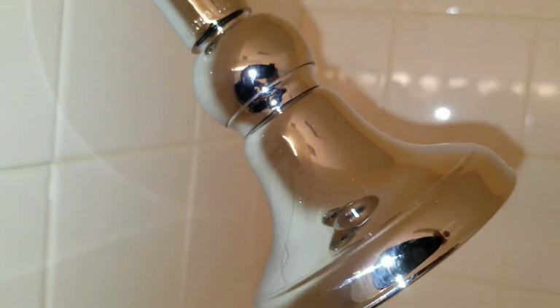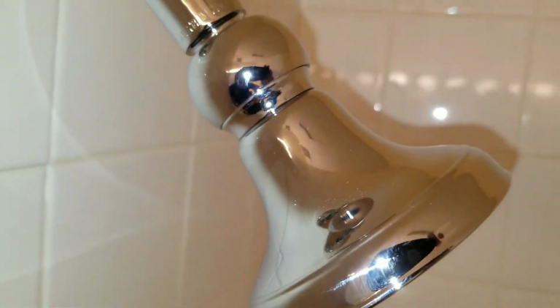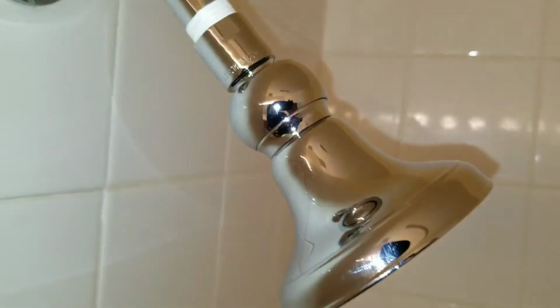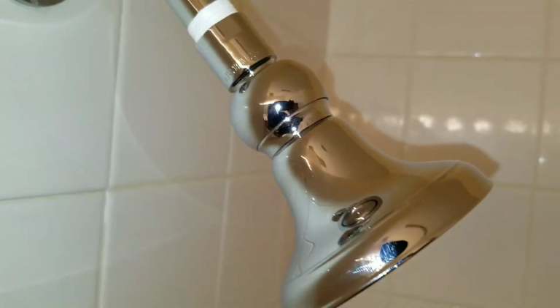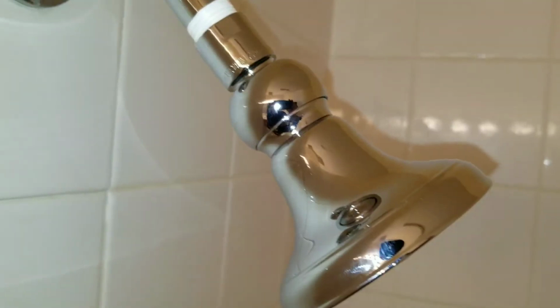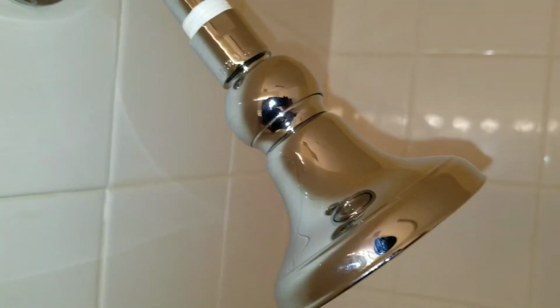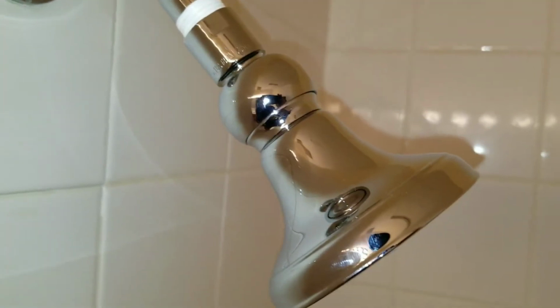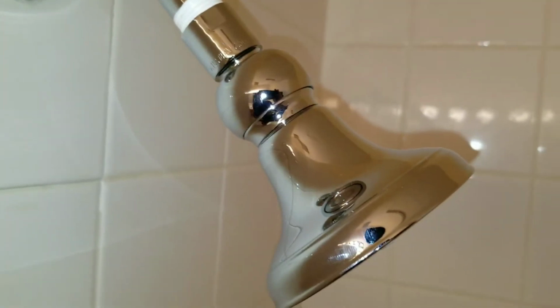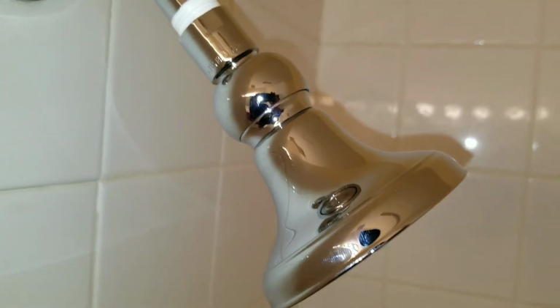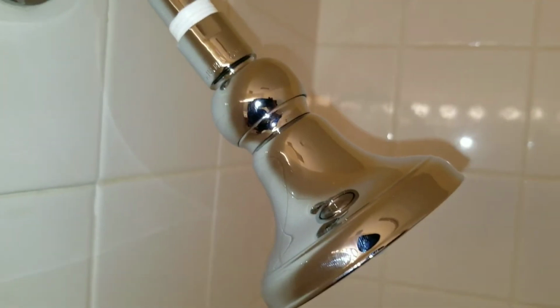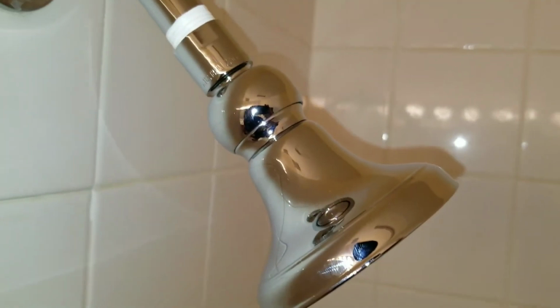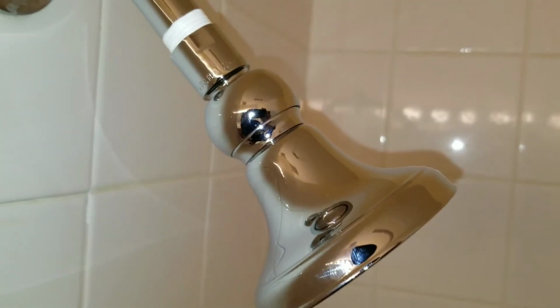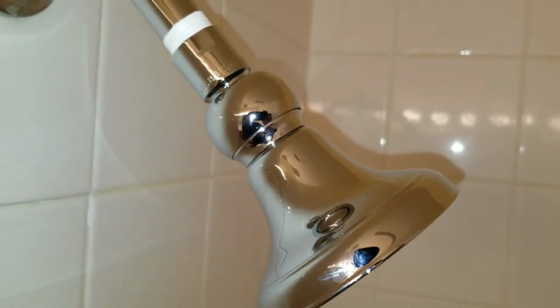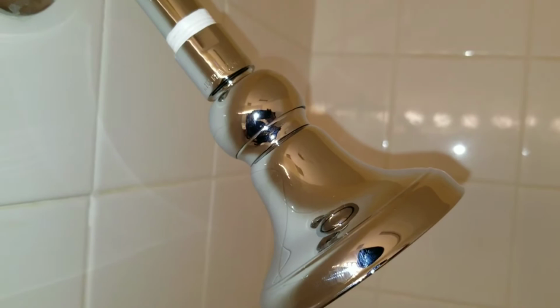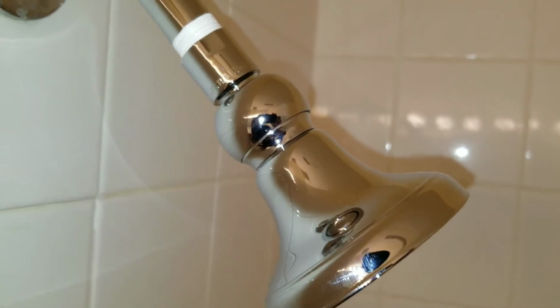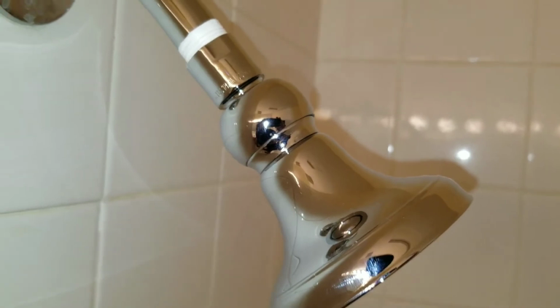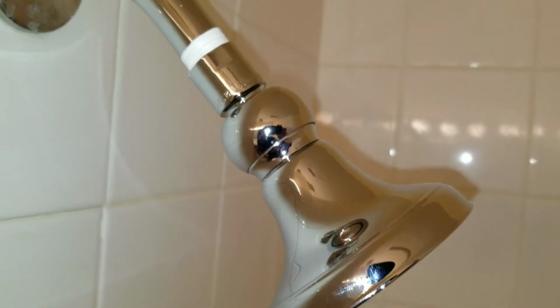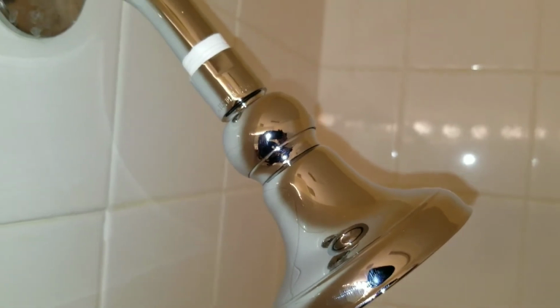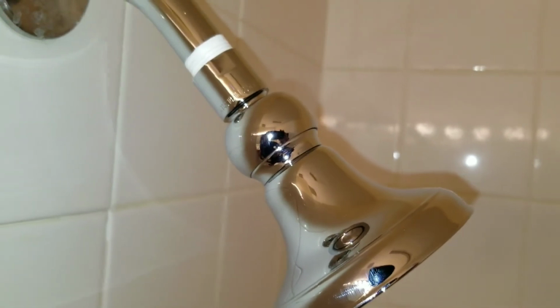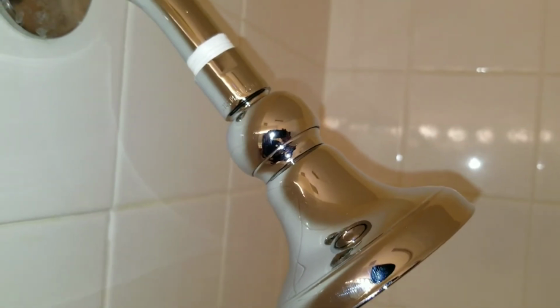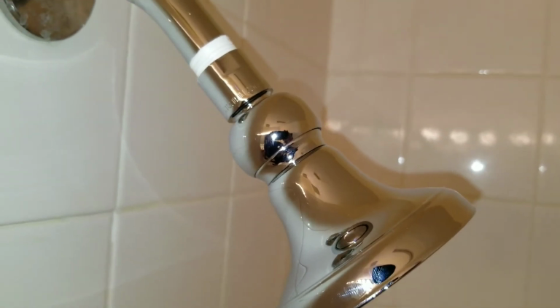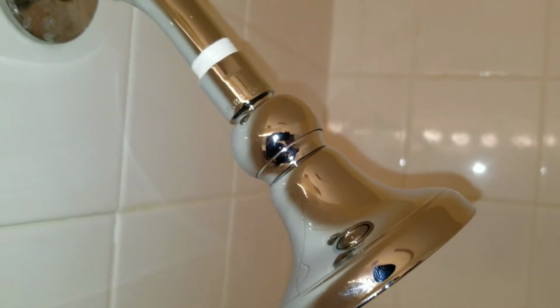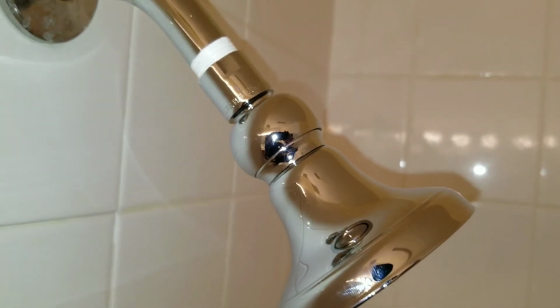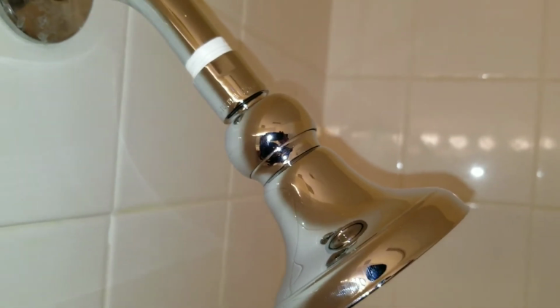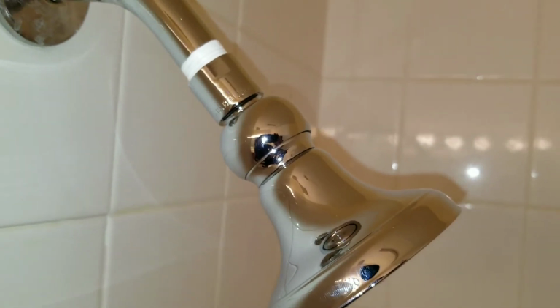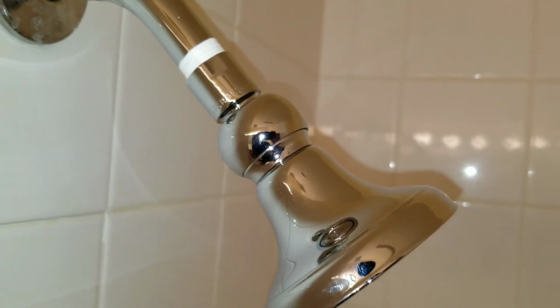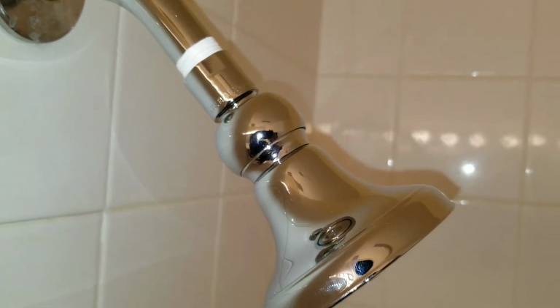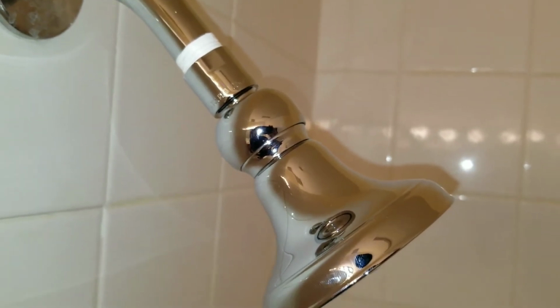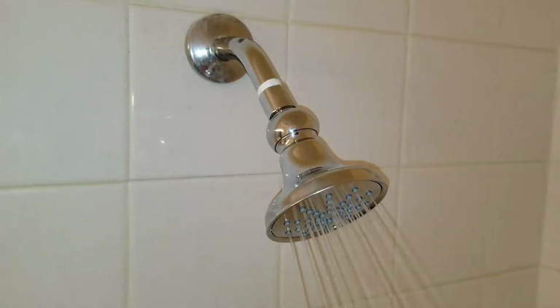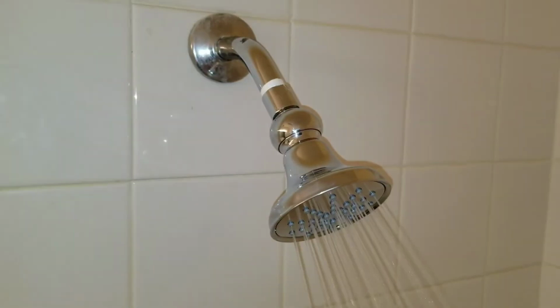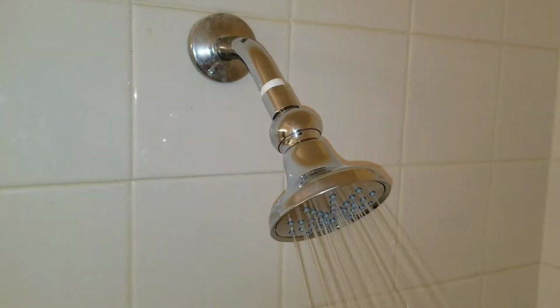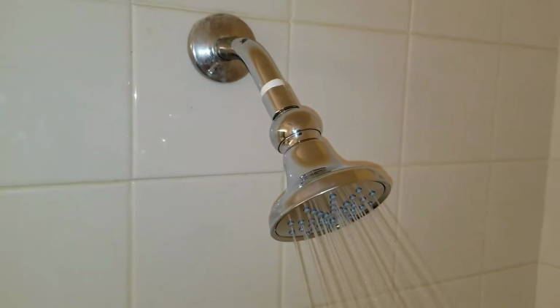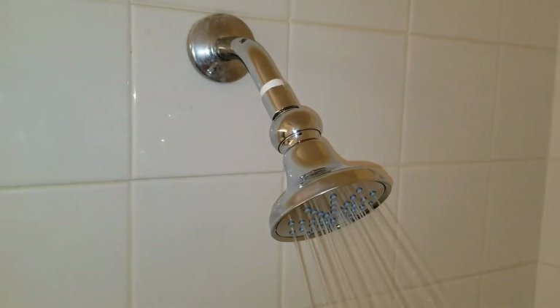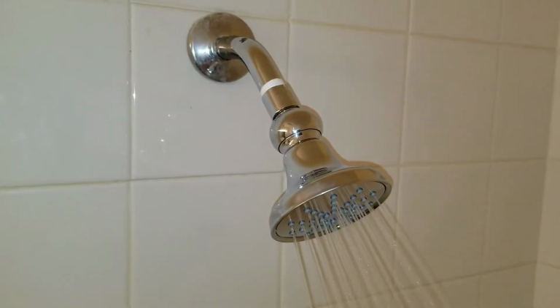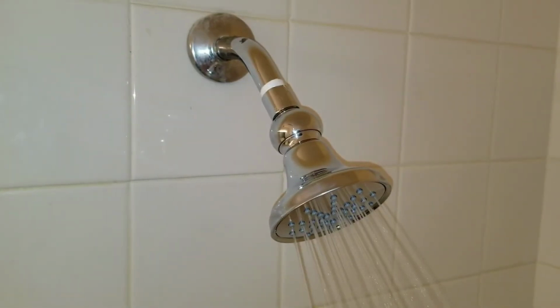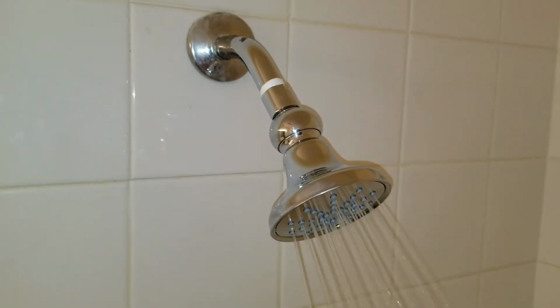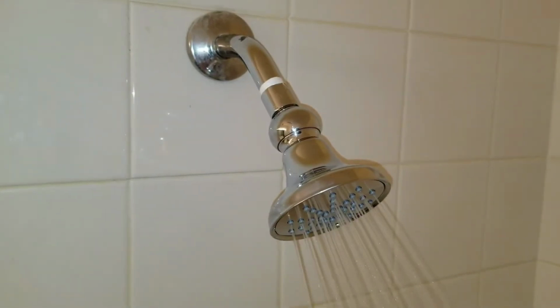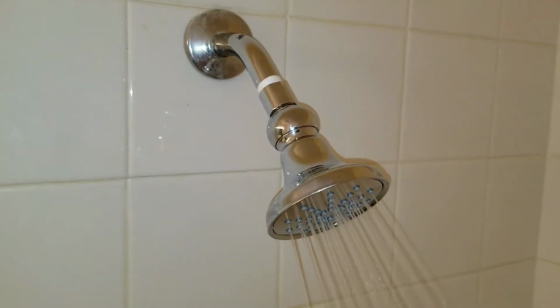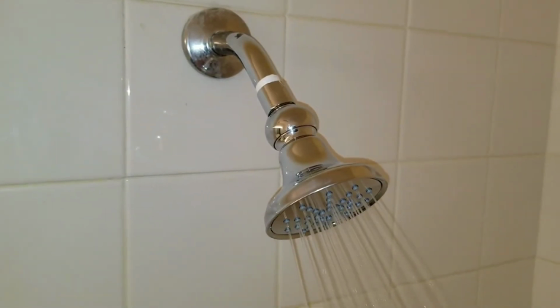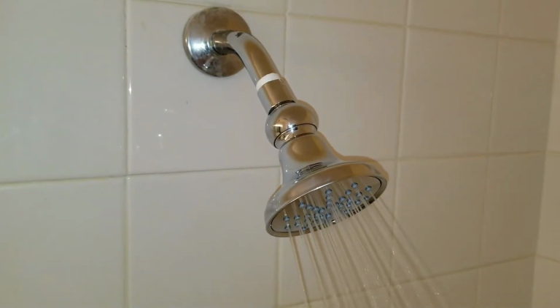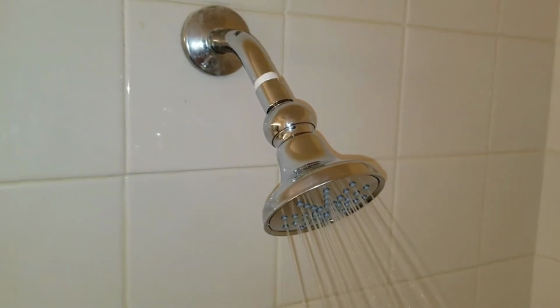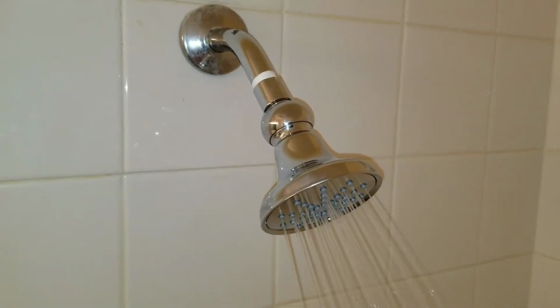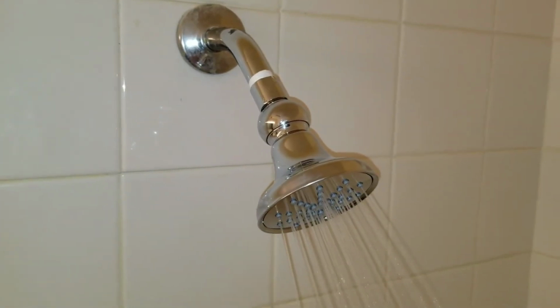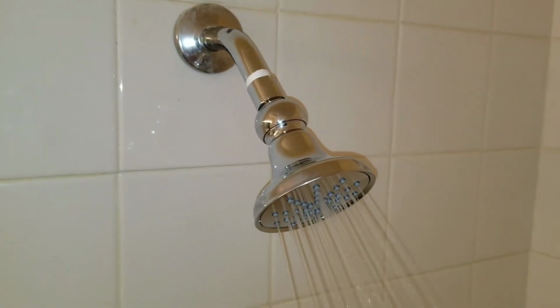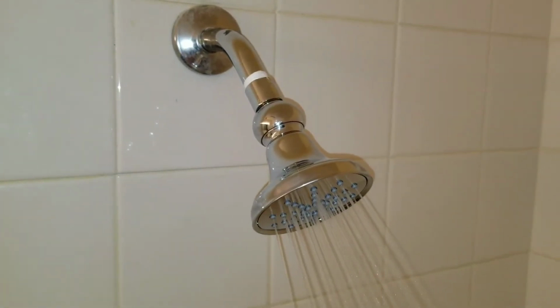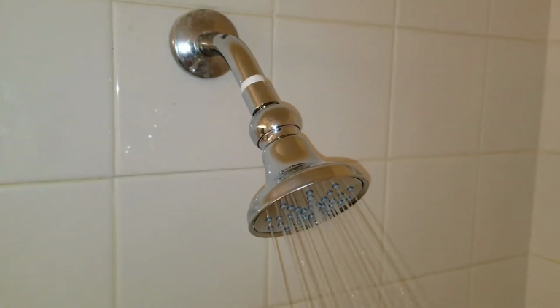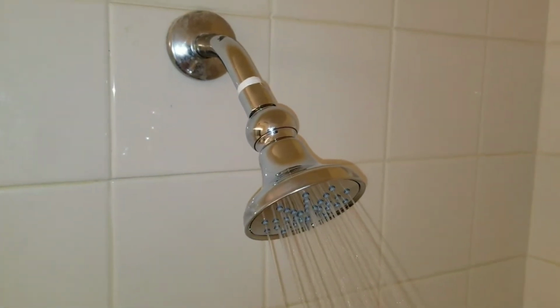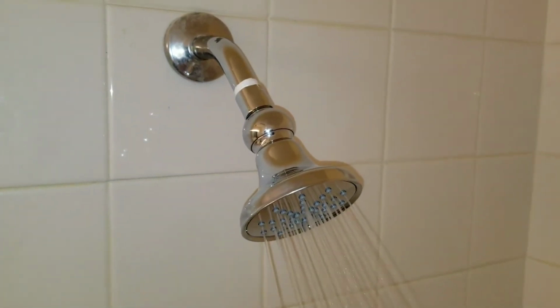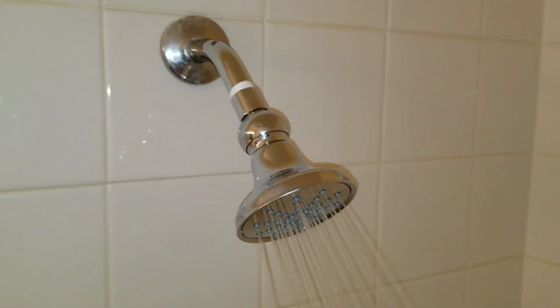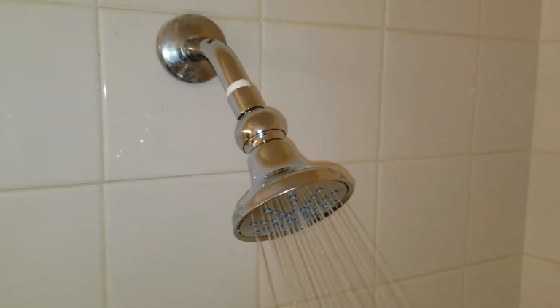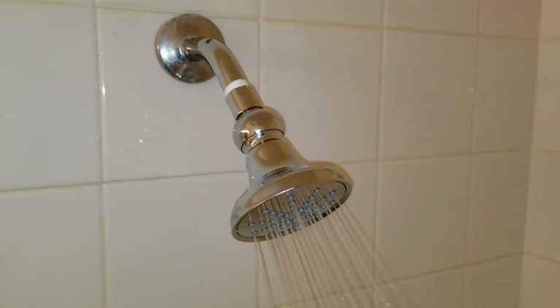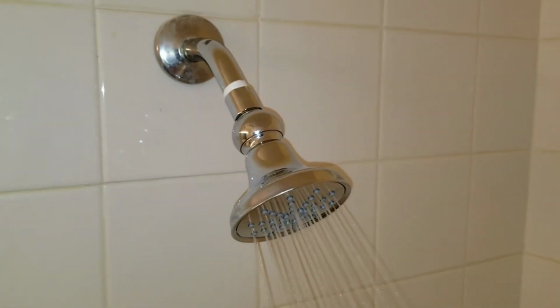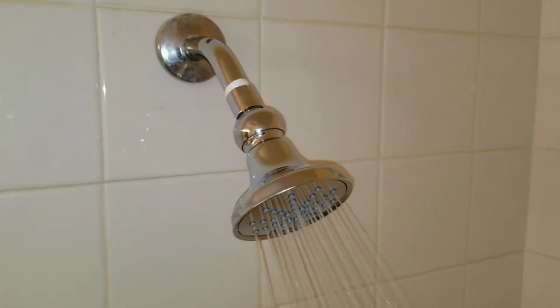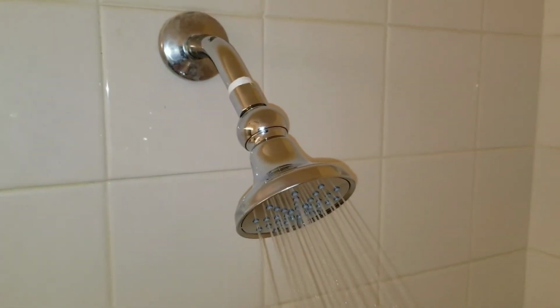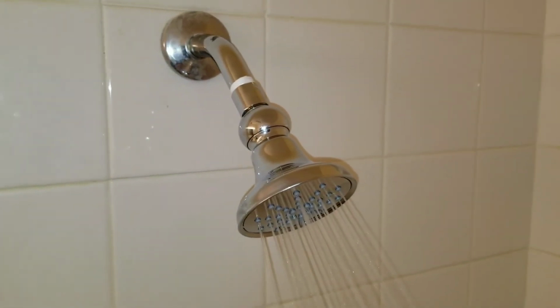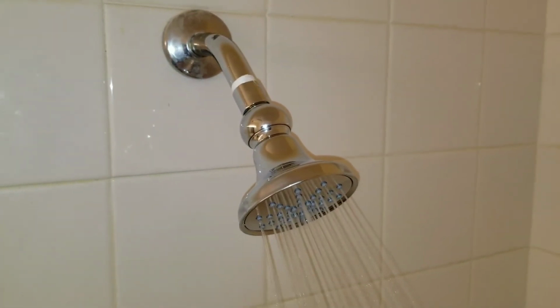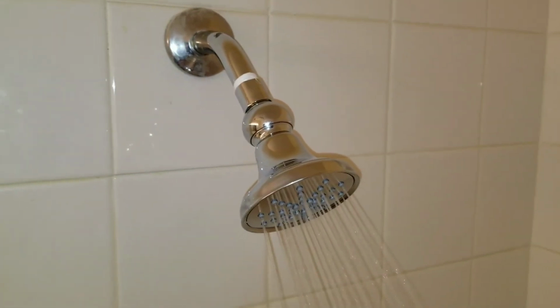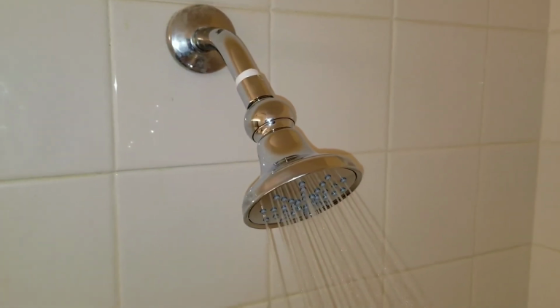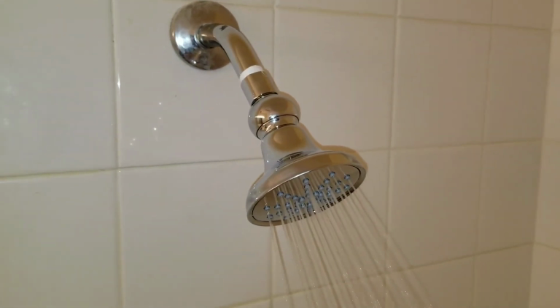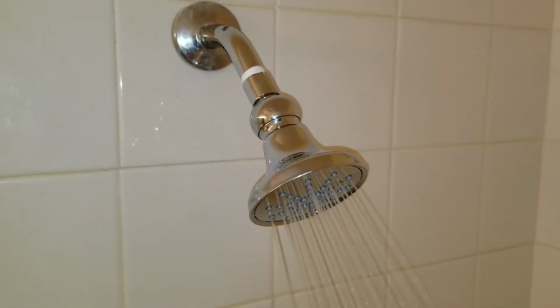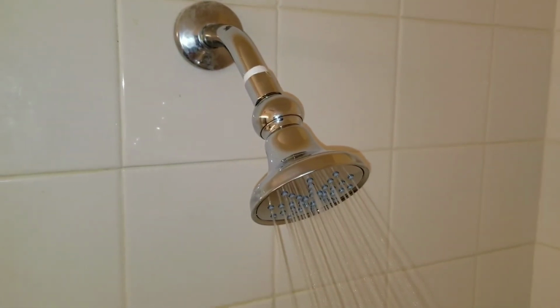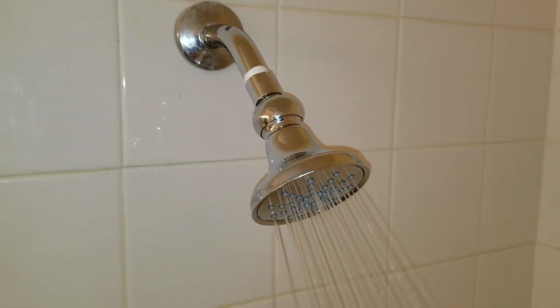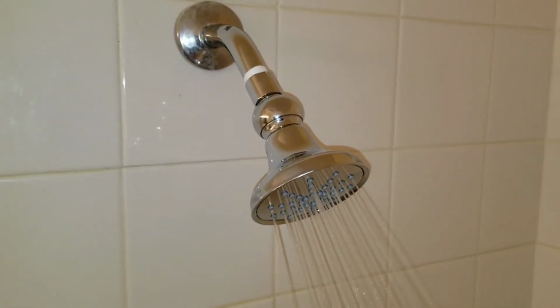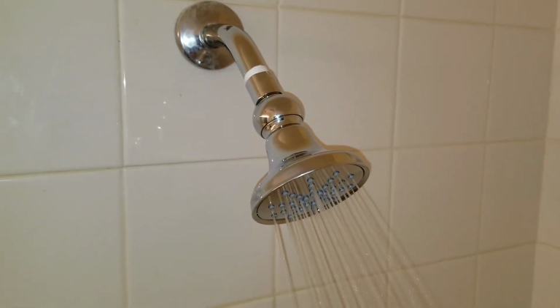Turn the water on and check for leaks. If this video was a help and informational, please subscribe.